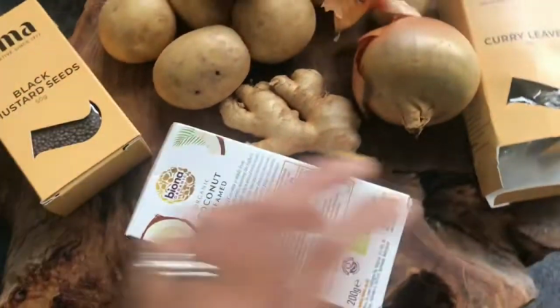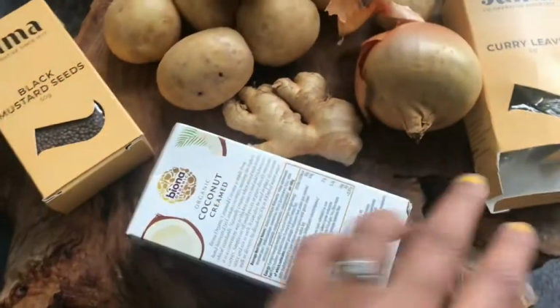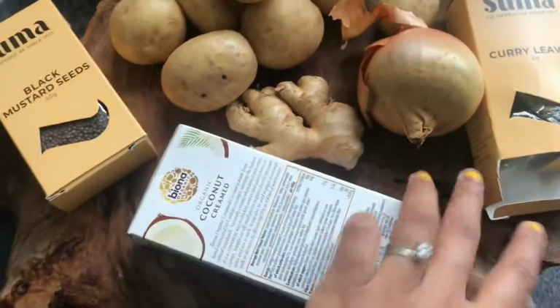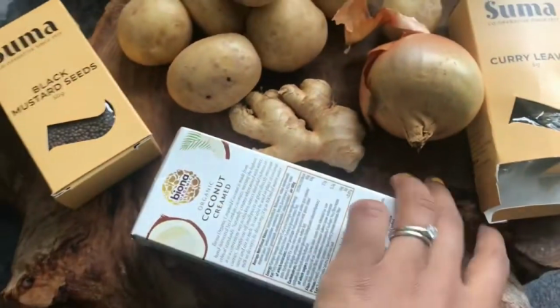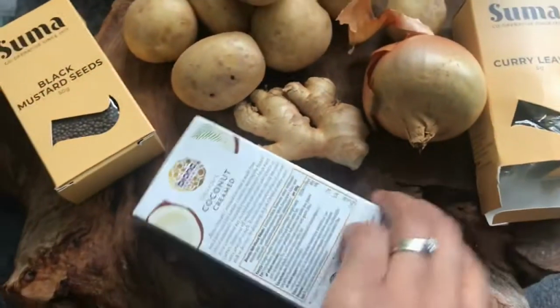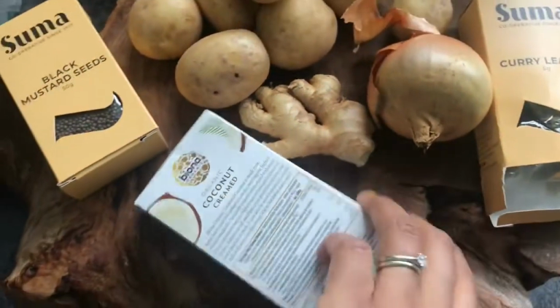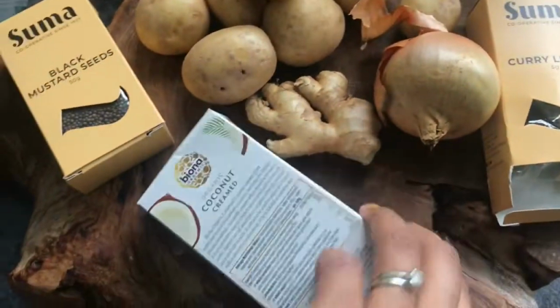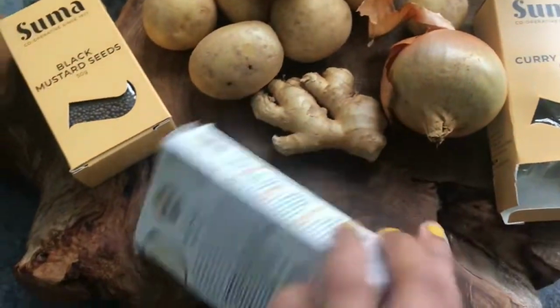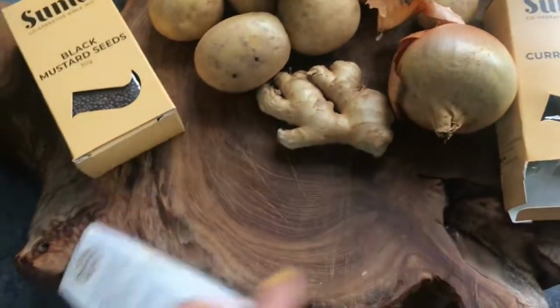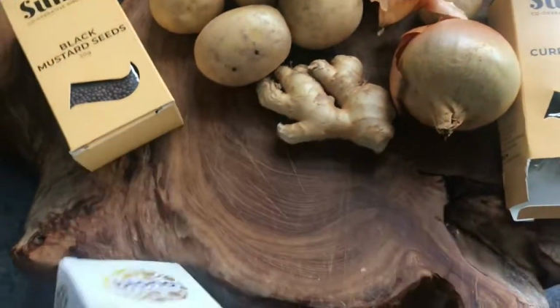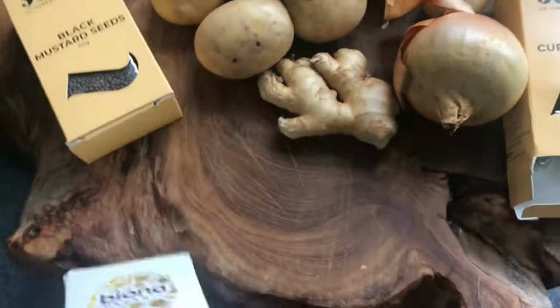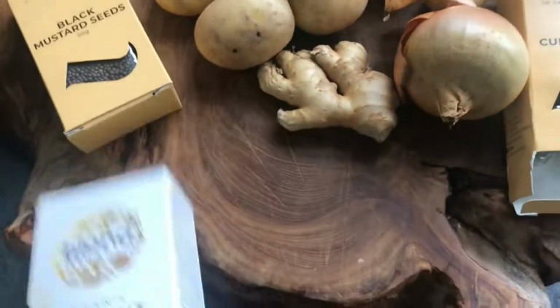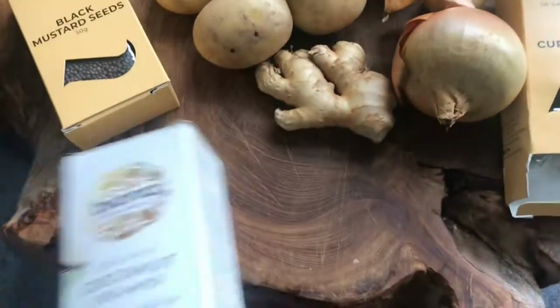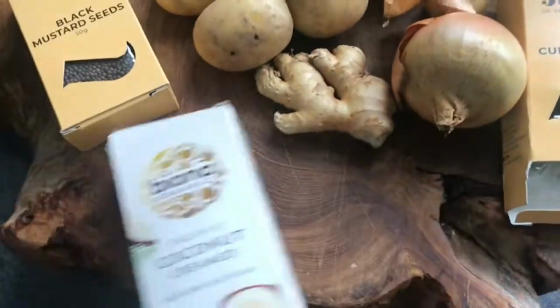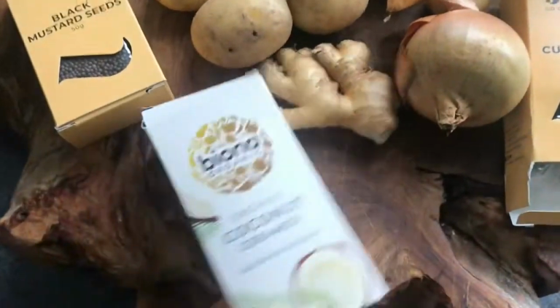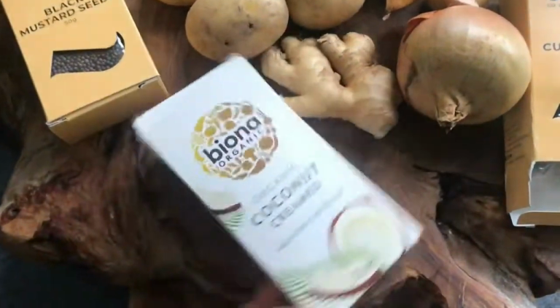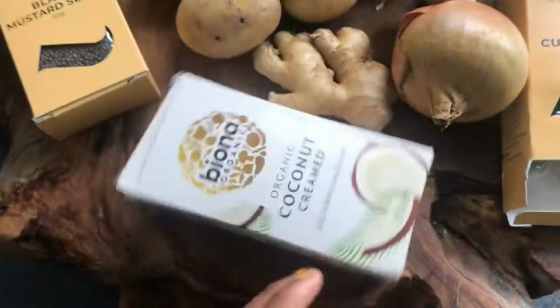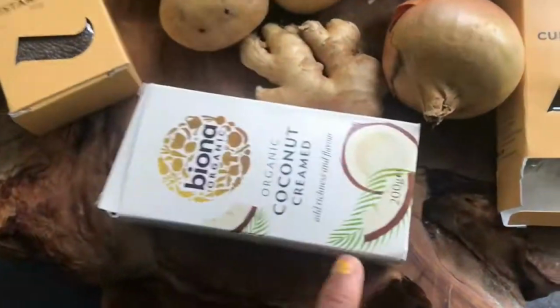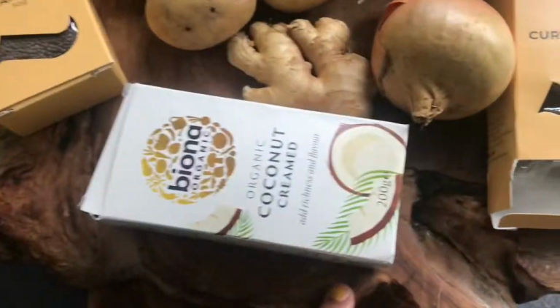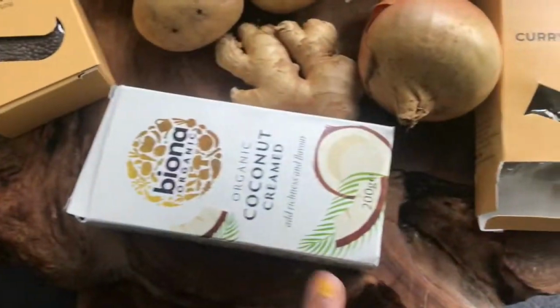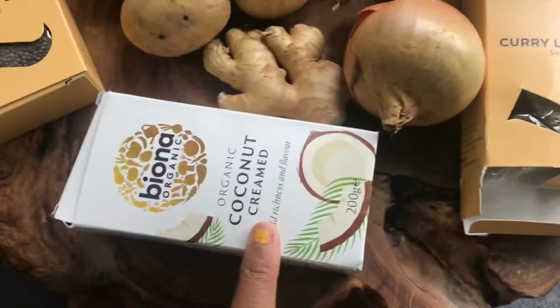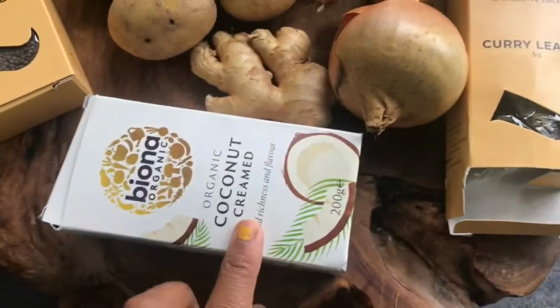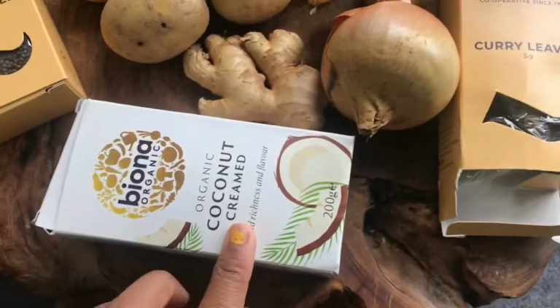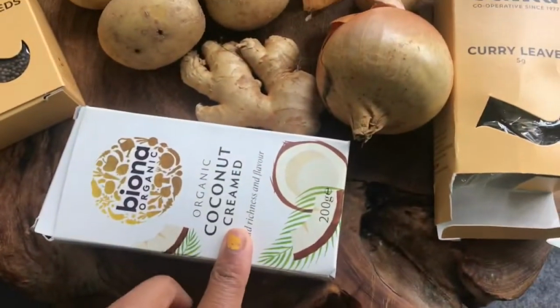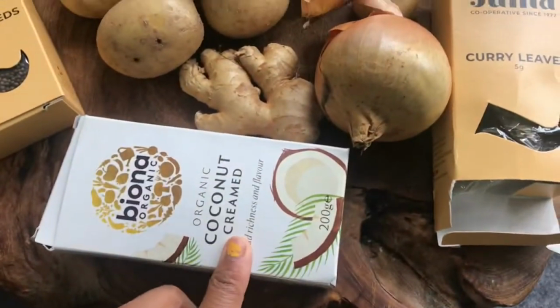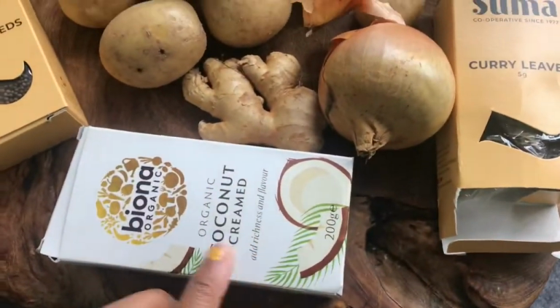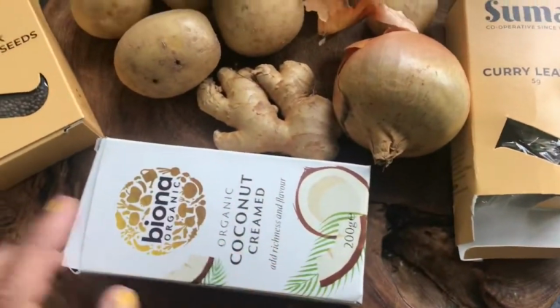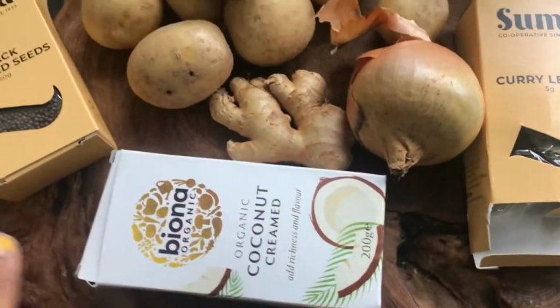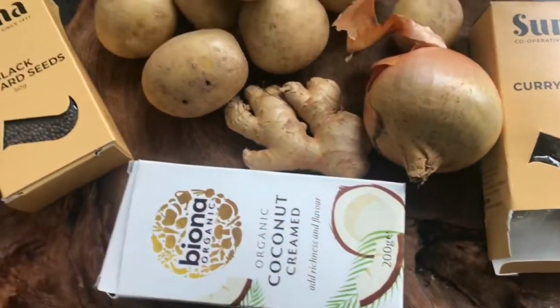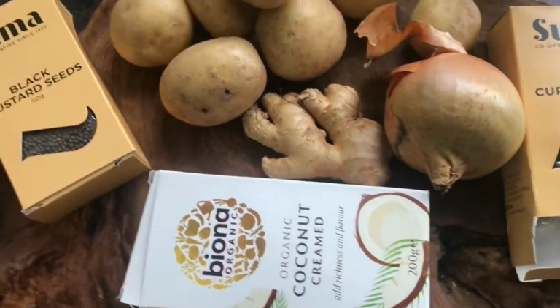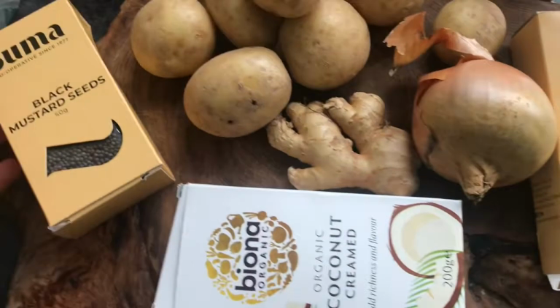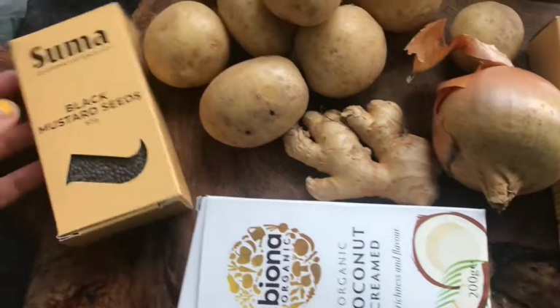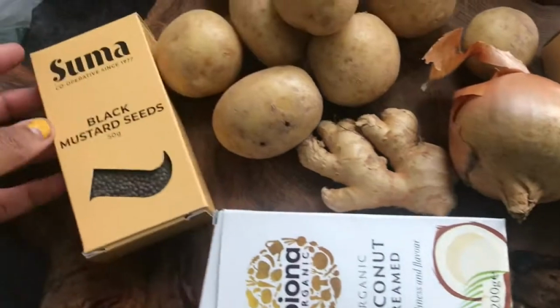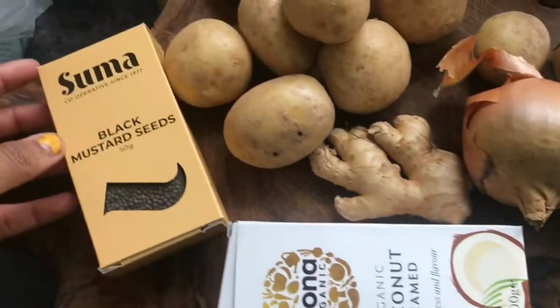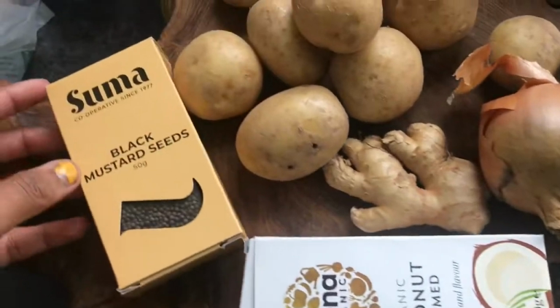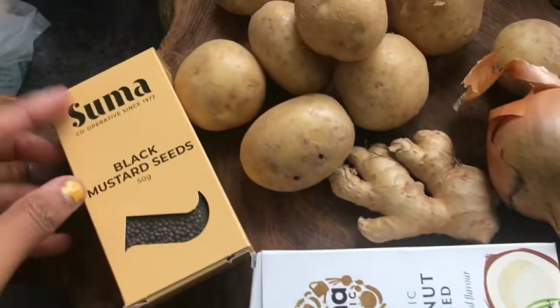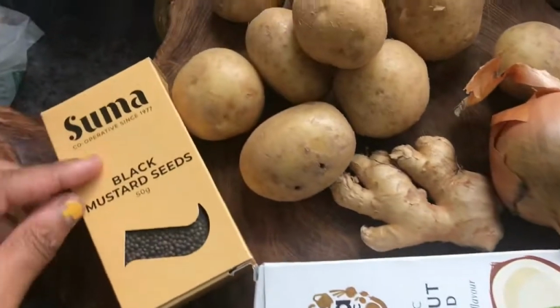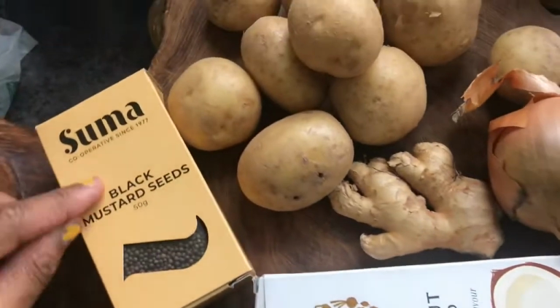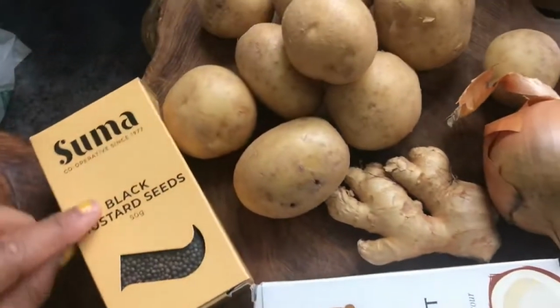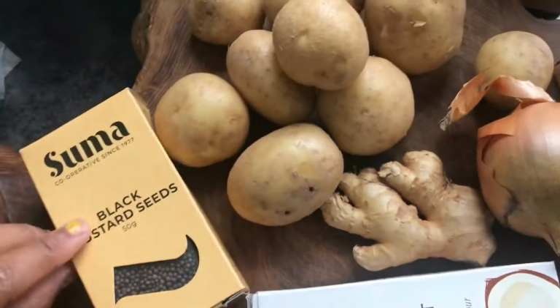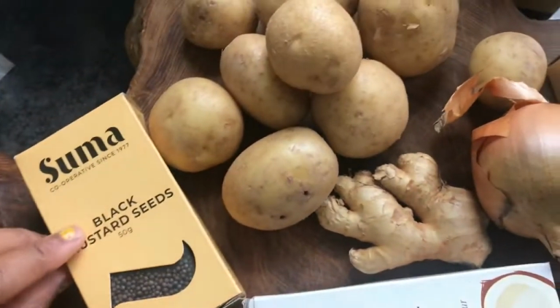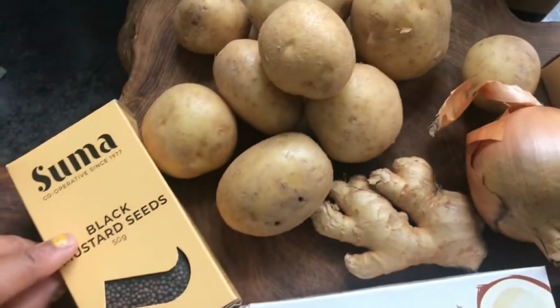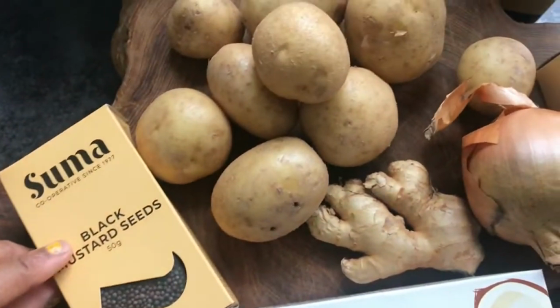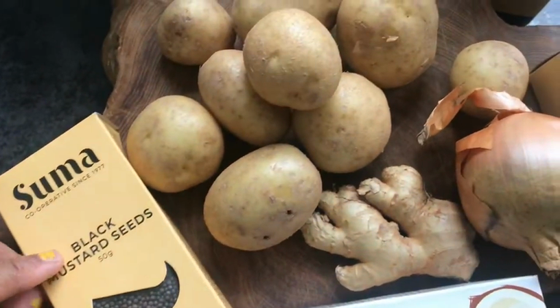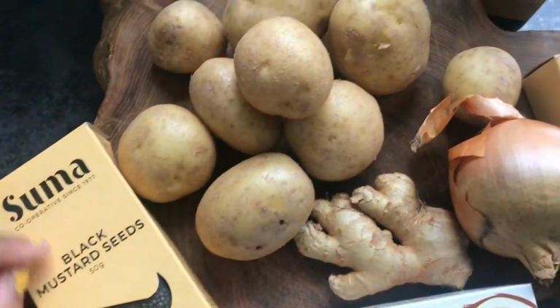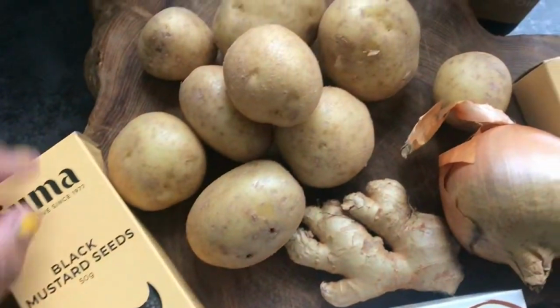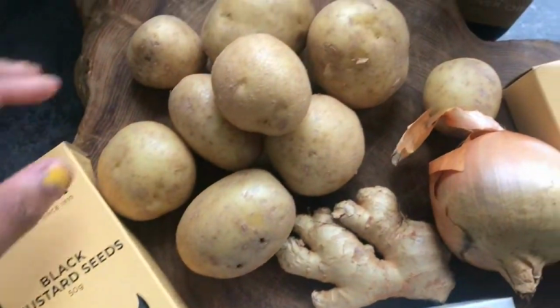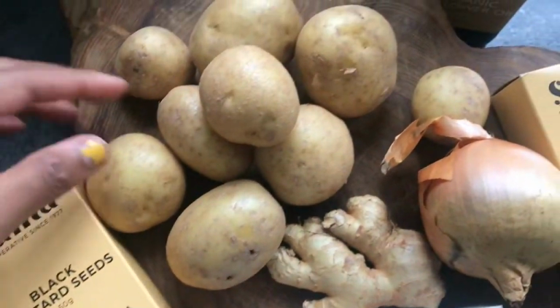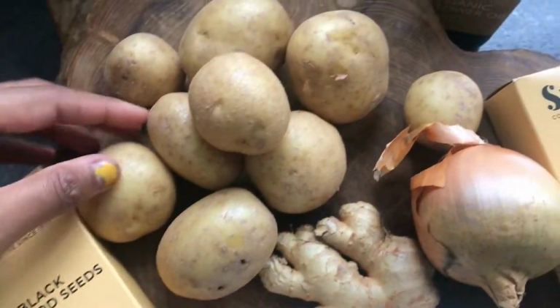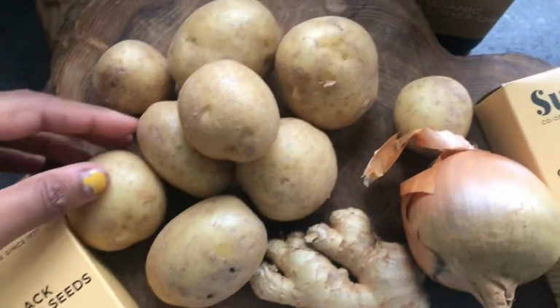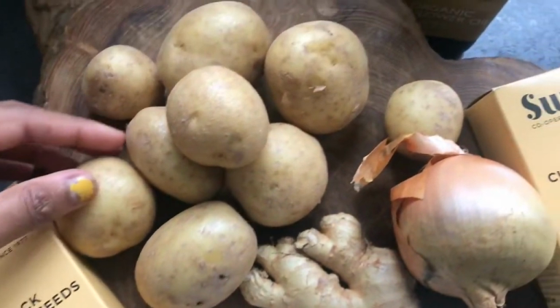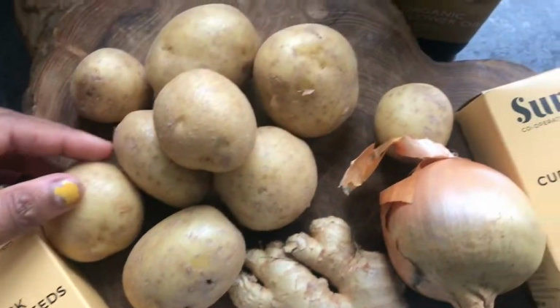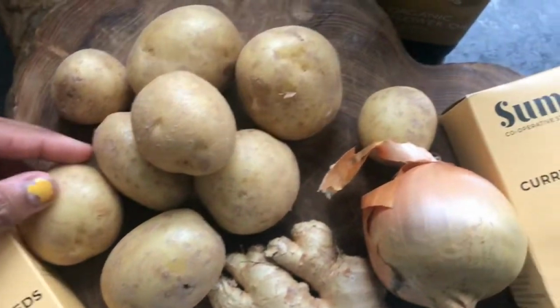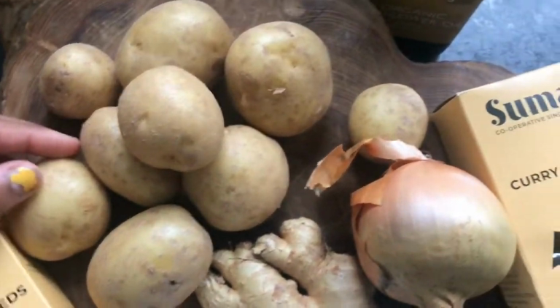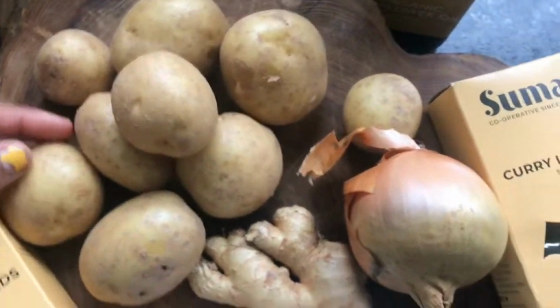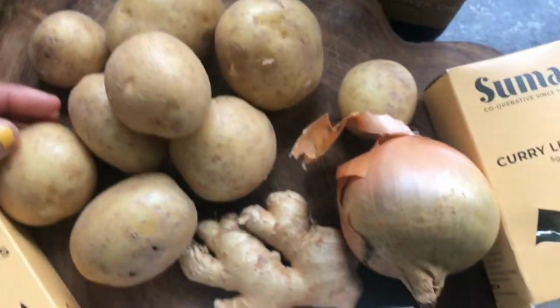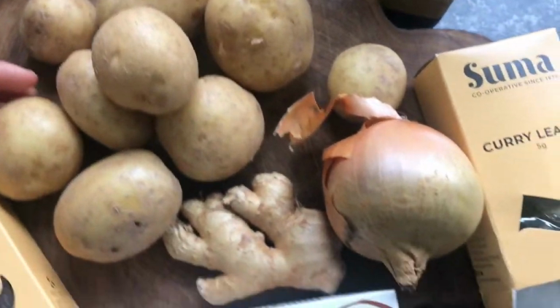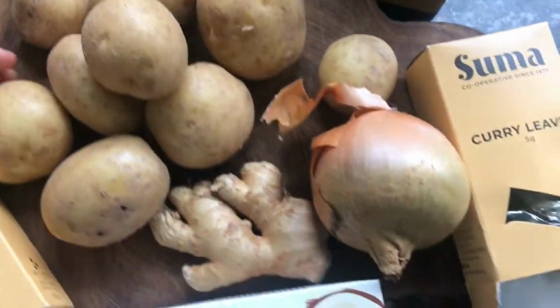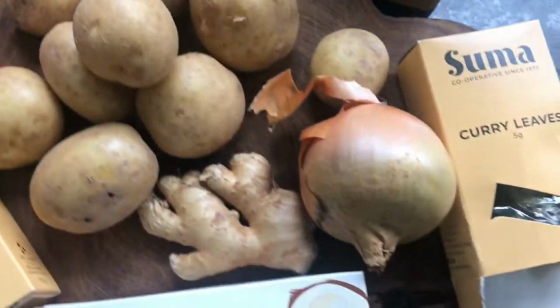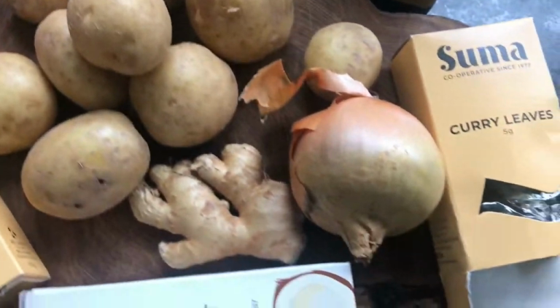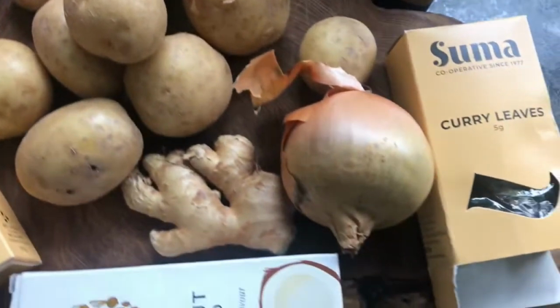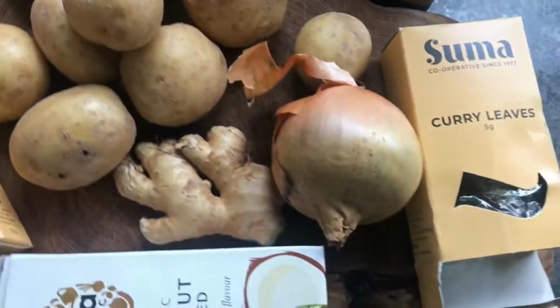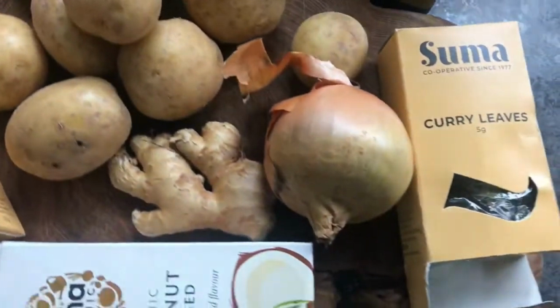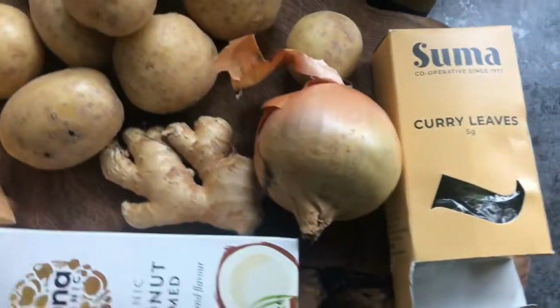So the ingredients that we need are black mustard seeds, some creamed coconut, curry leaves, potatoes, onions and ginger.